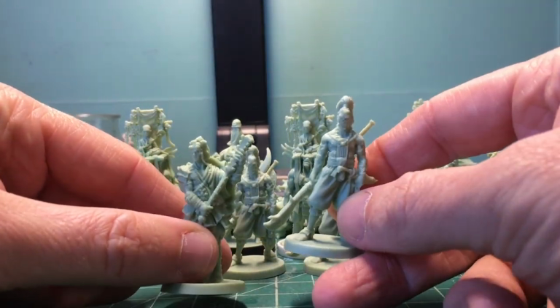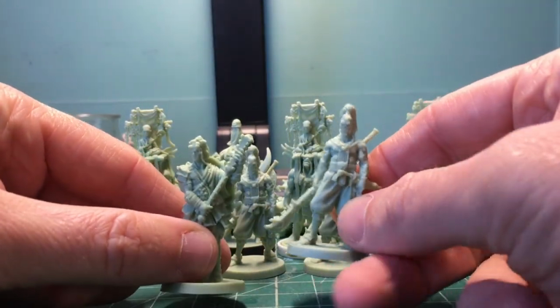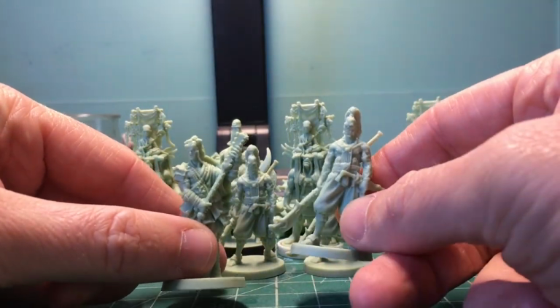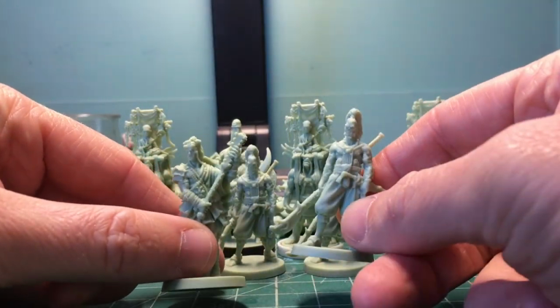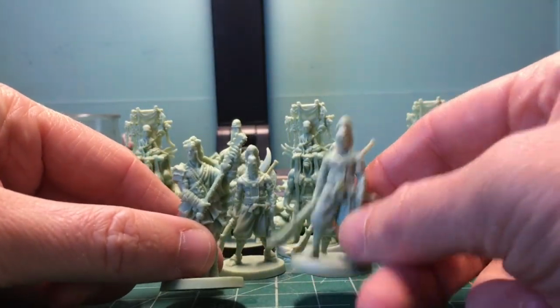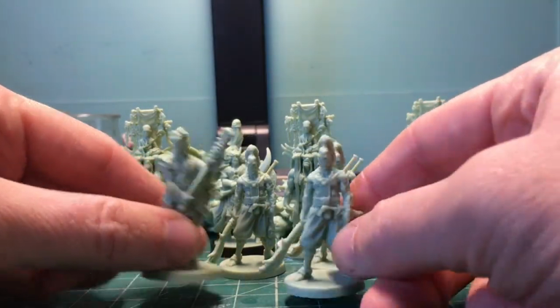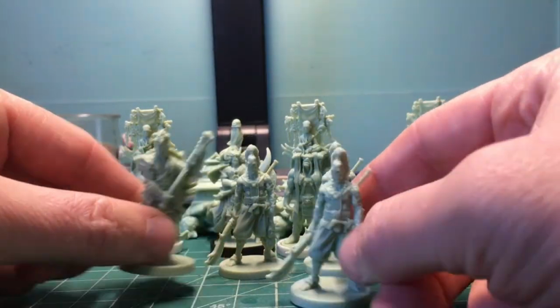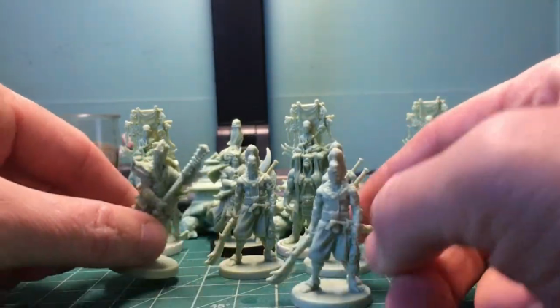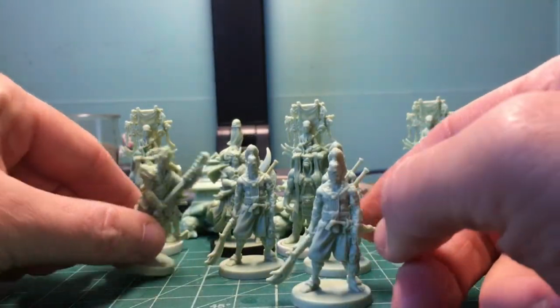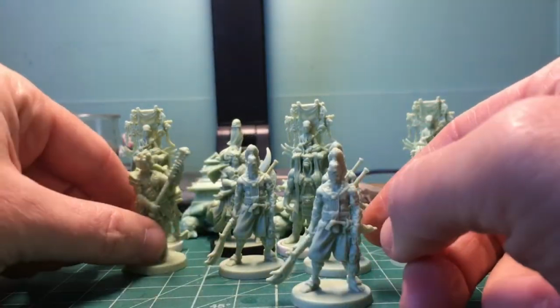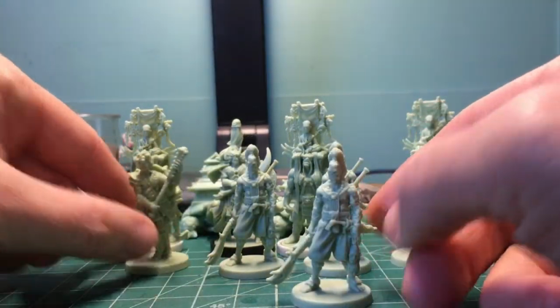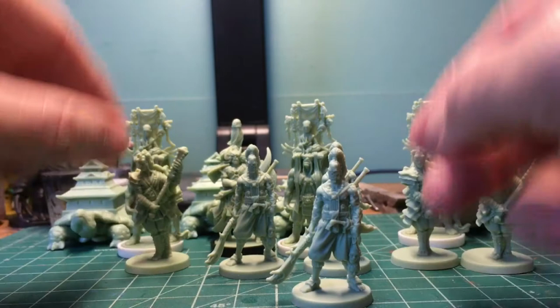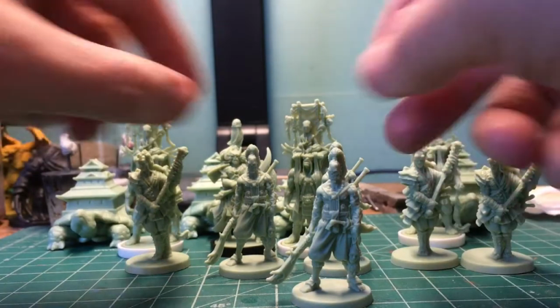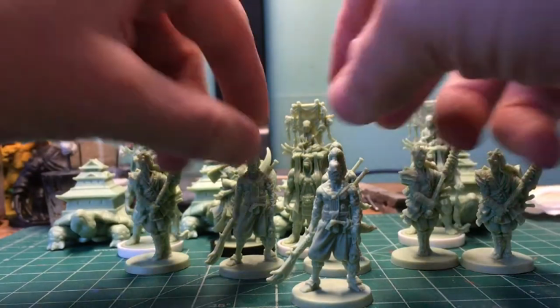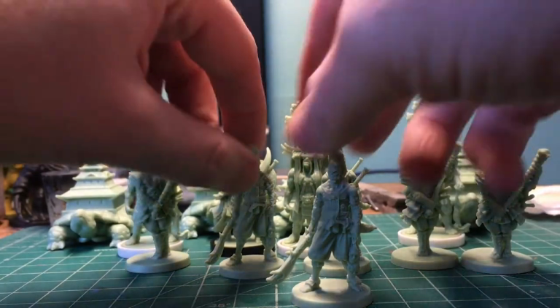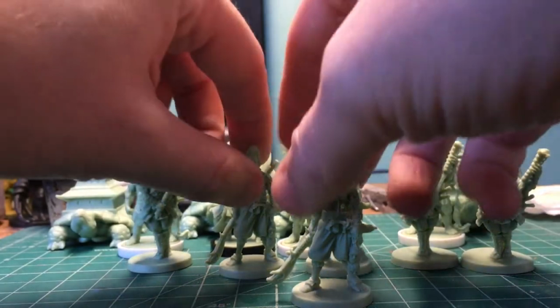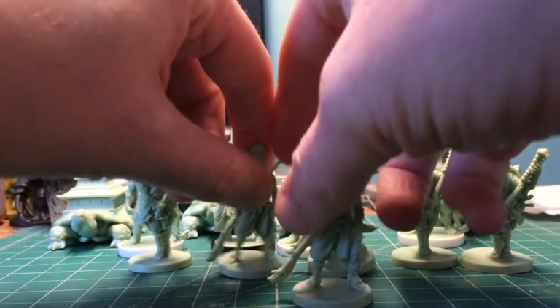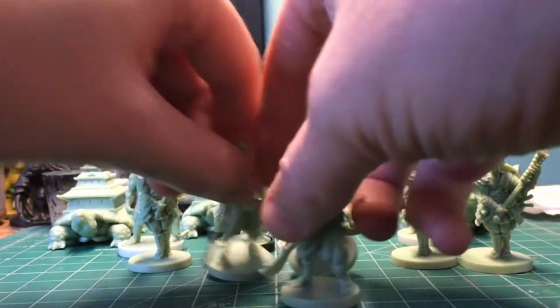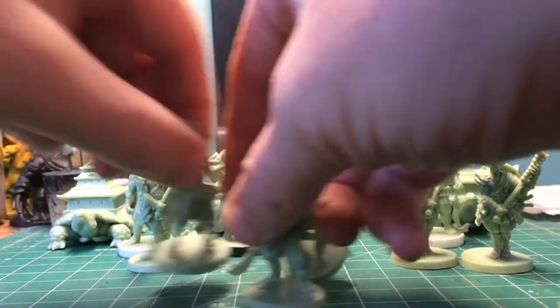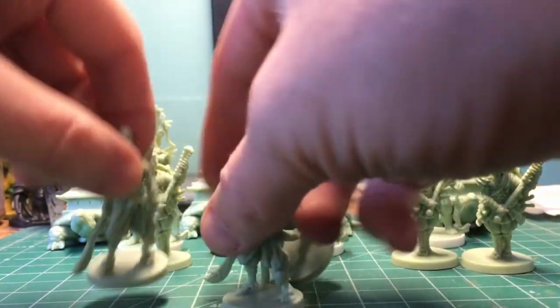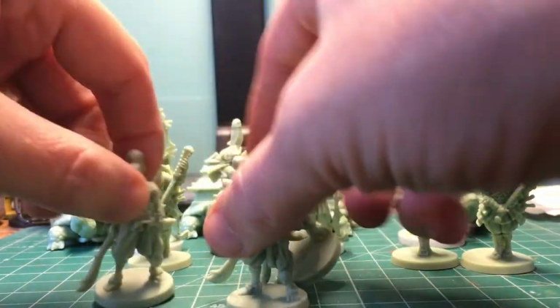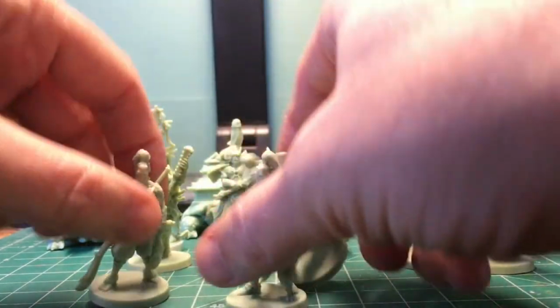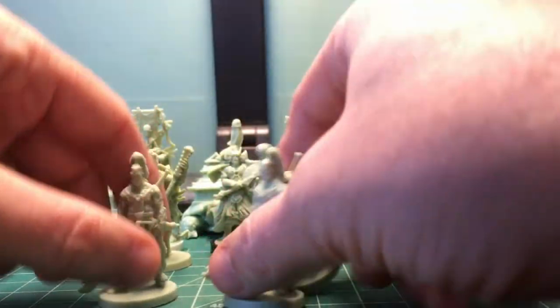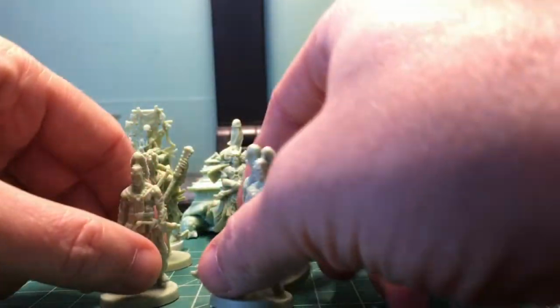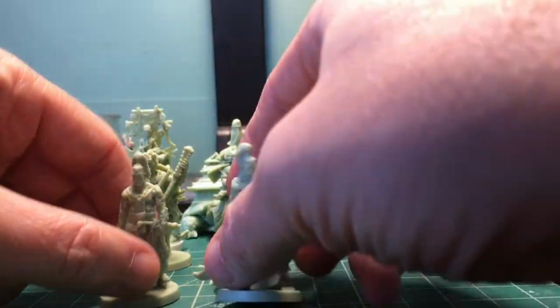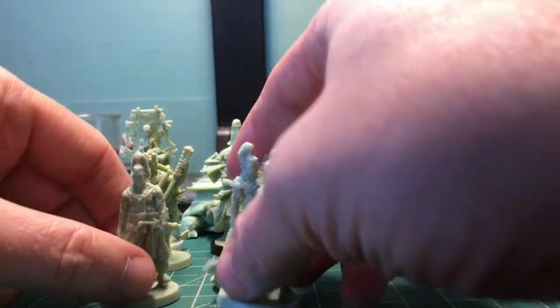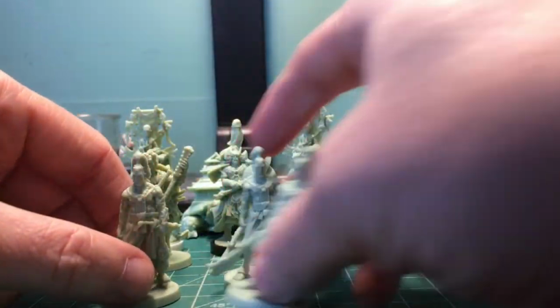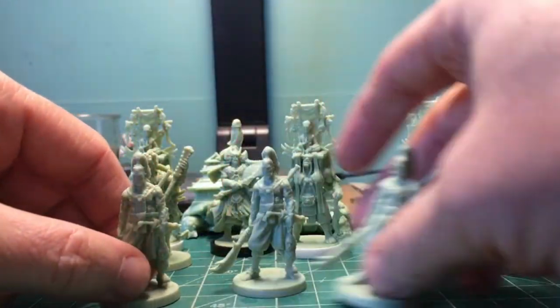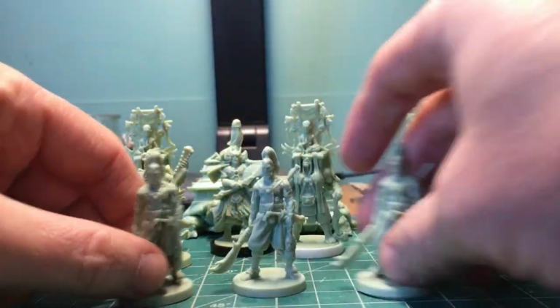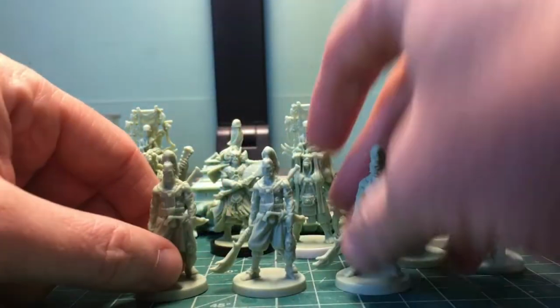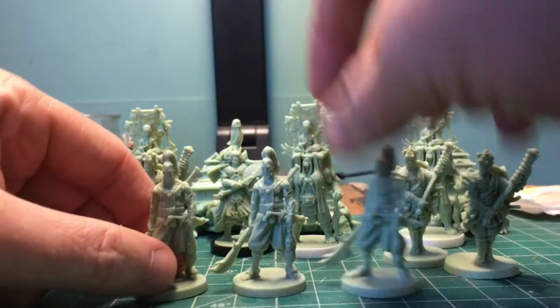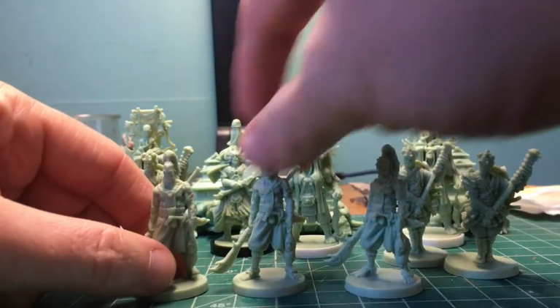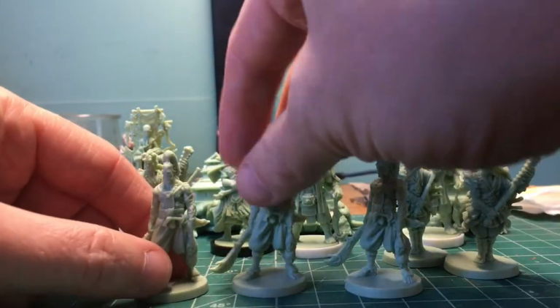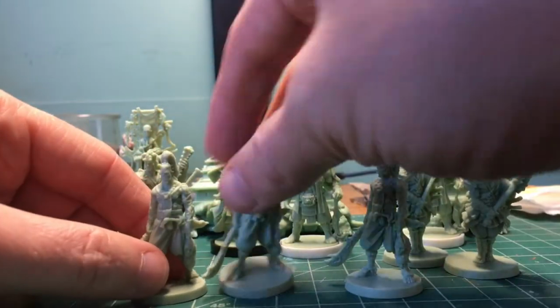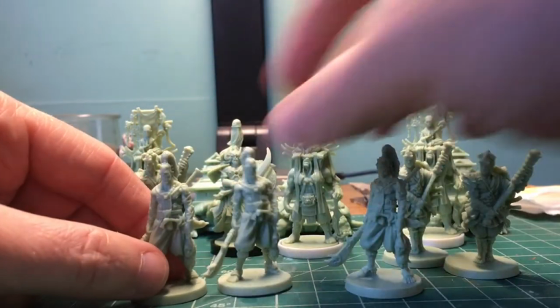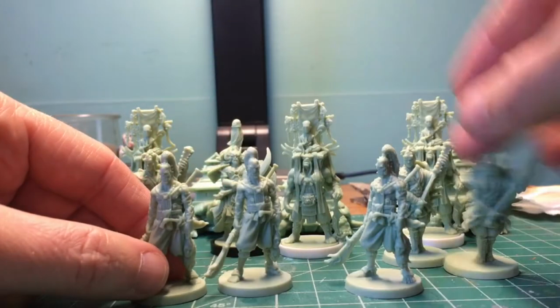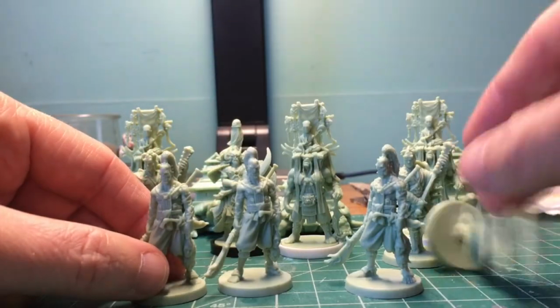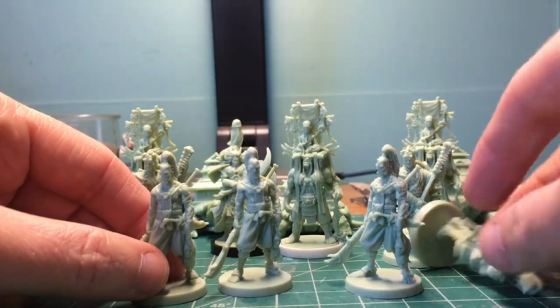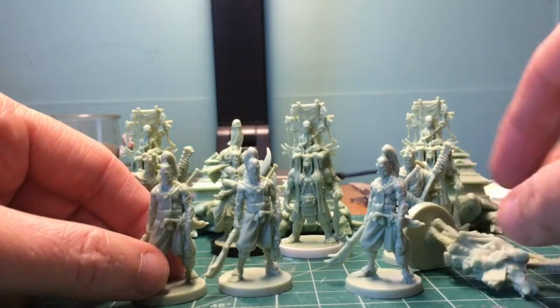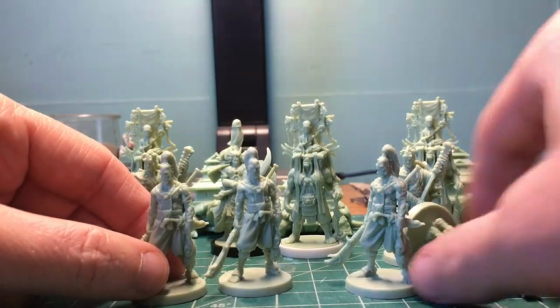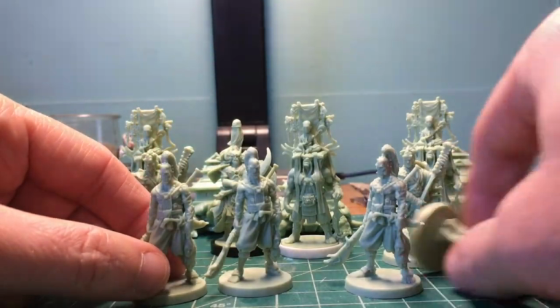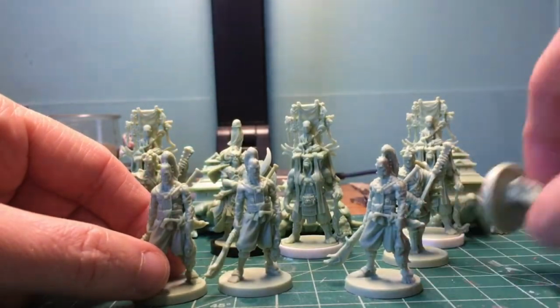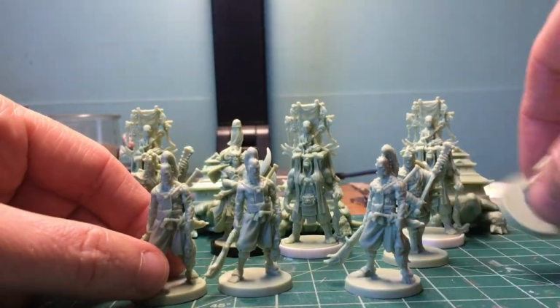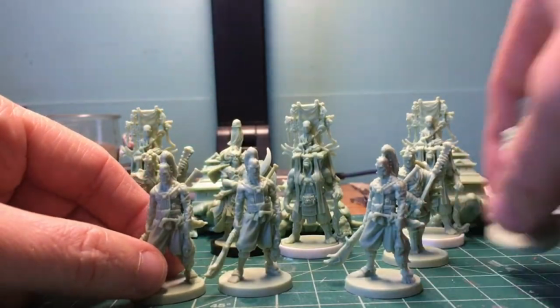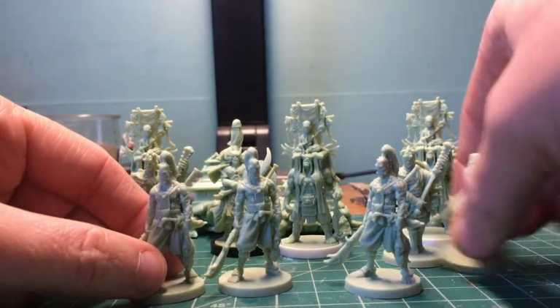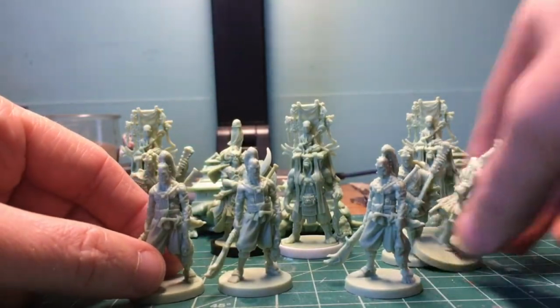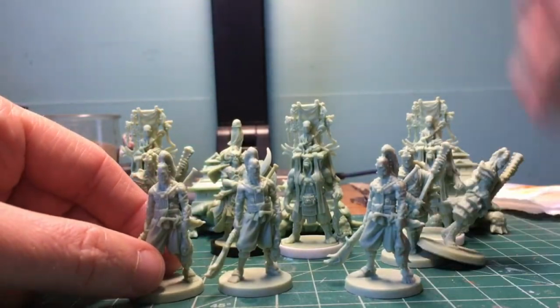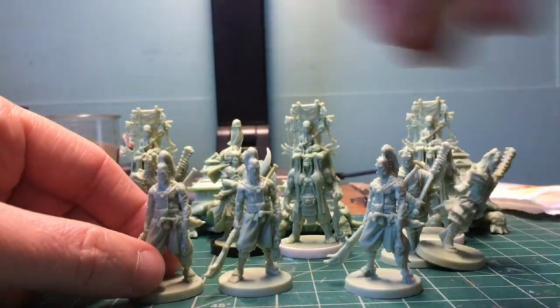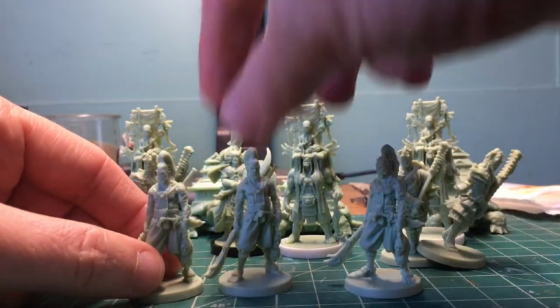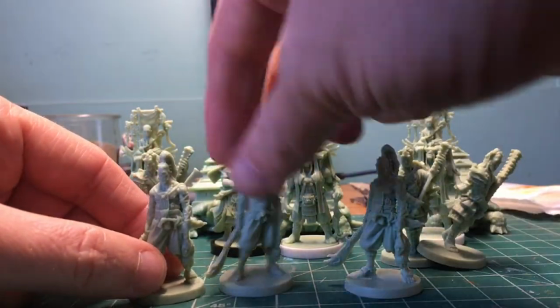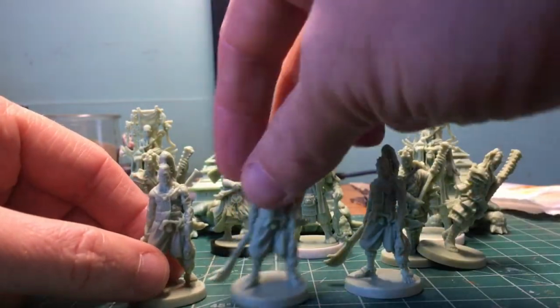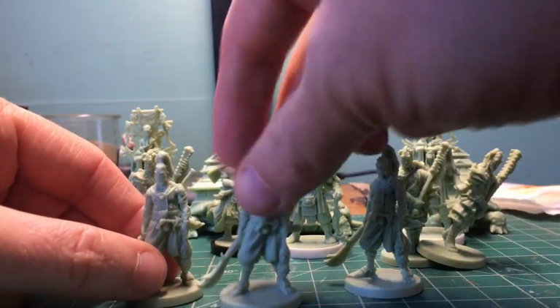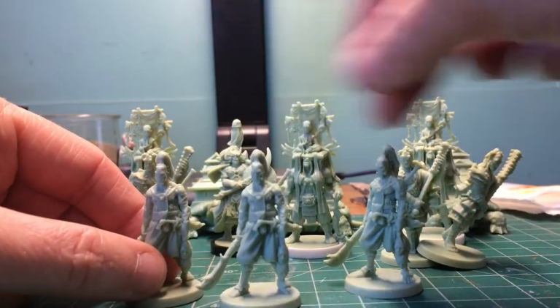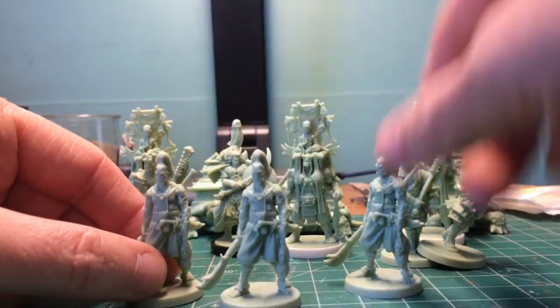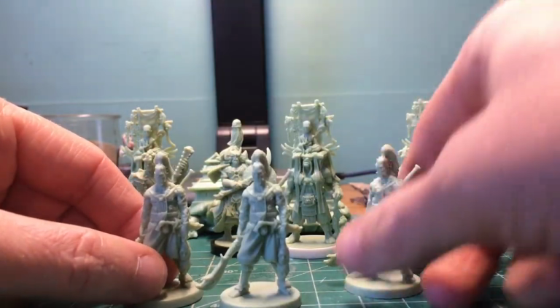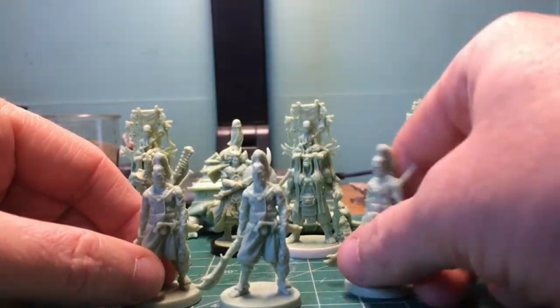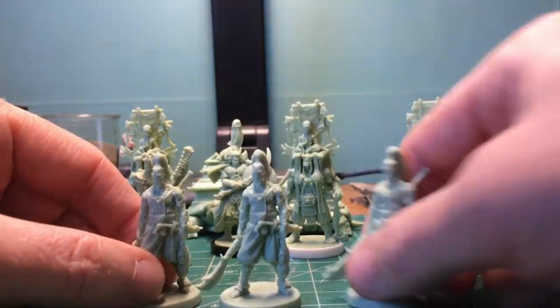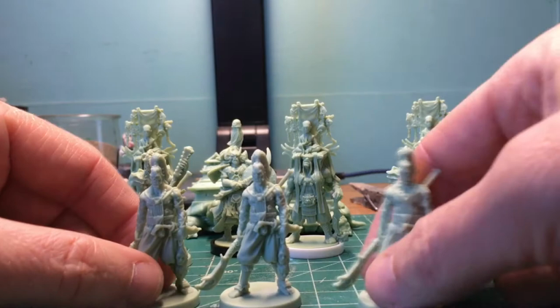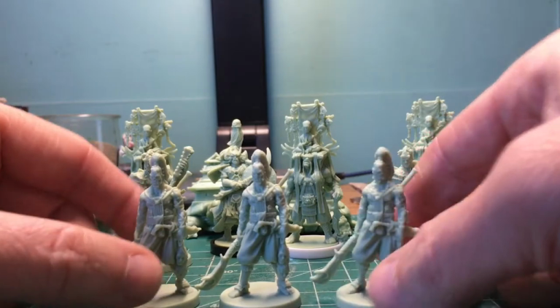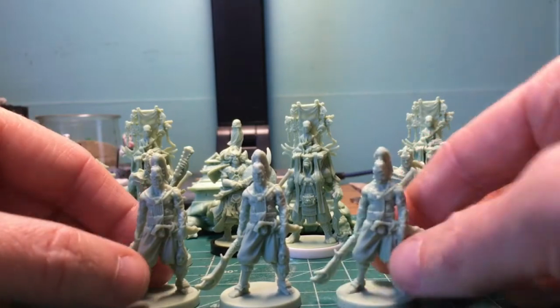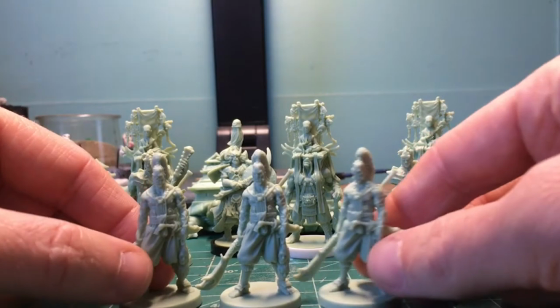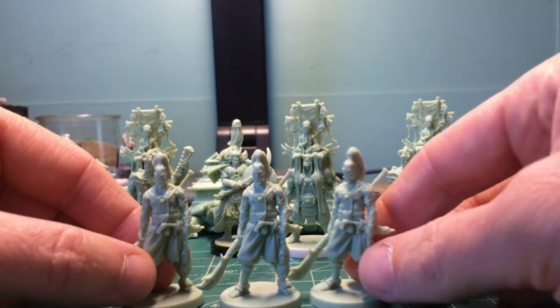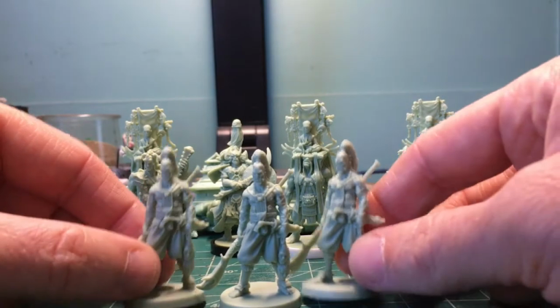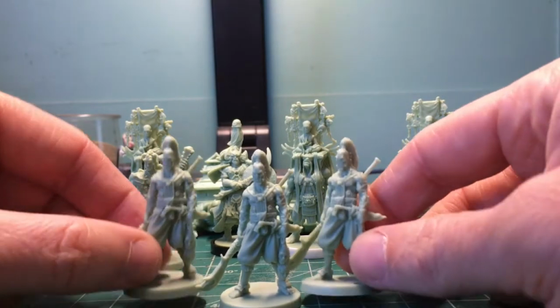I got these from Jason, aka JasonAlwaysReady. And I think we're going to start with these three Bushis right here.